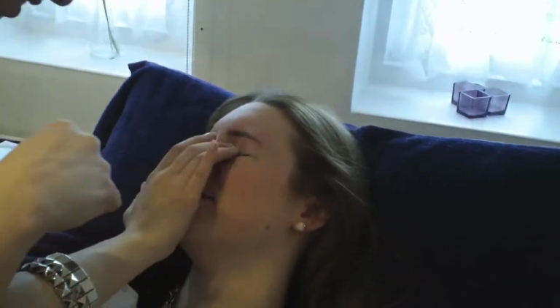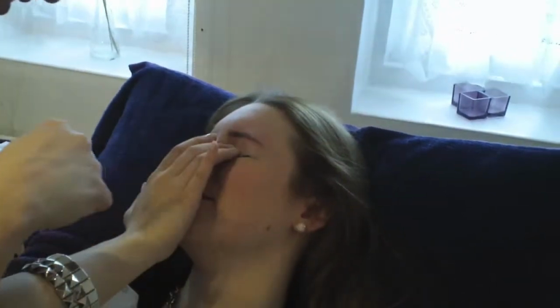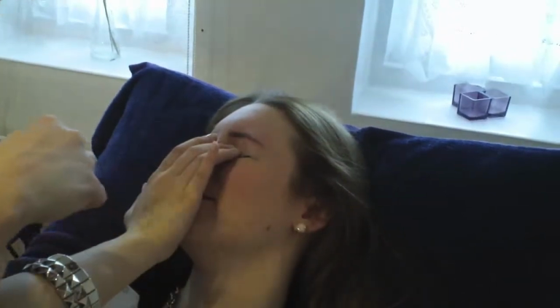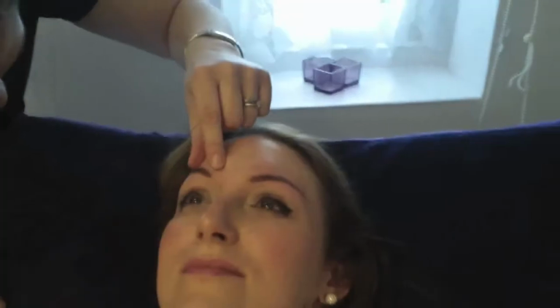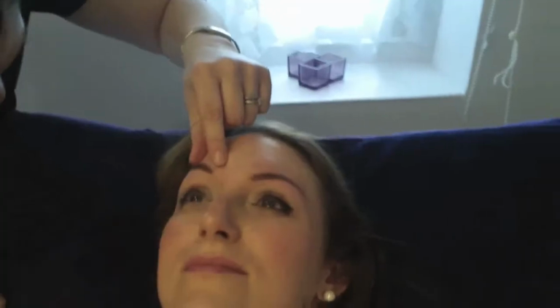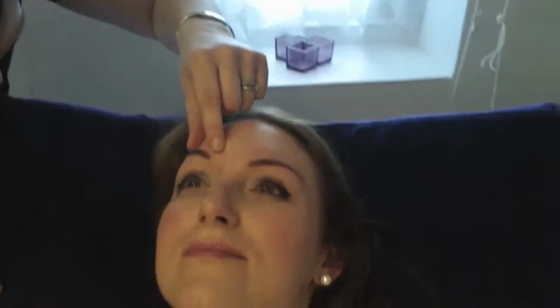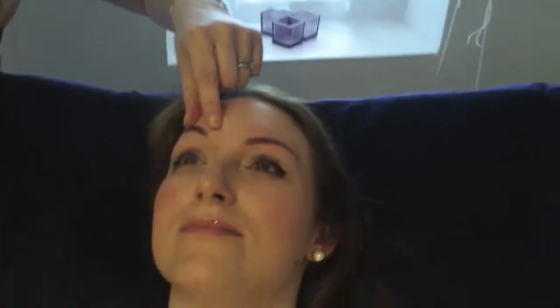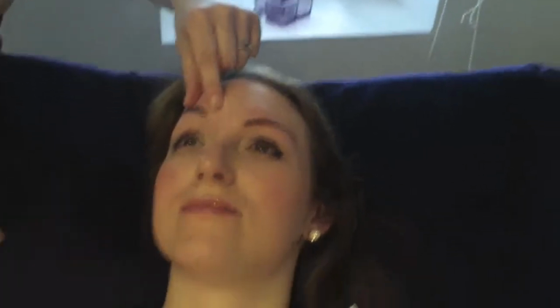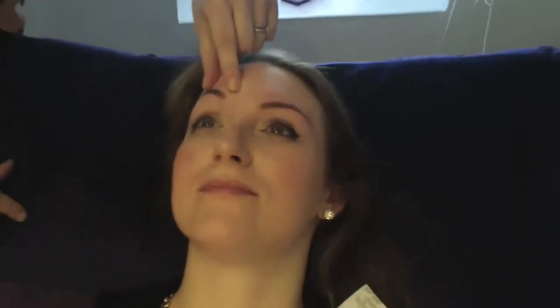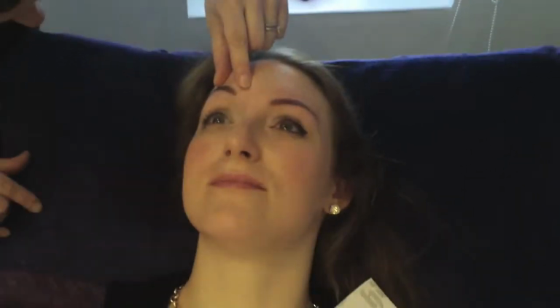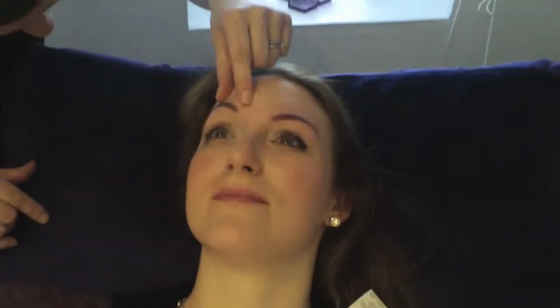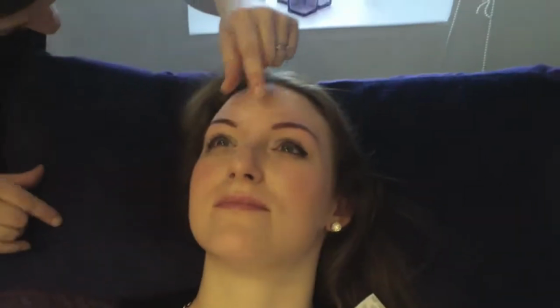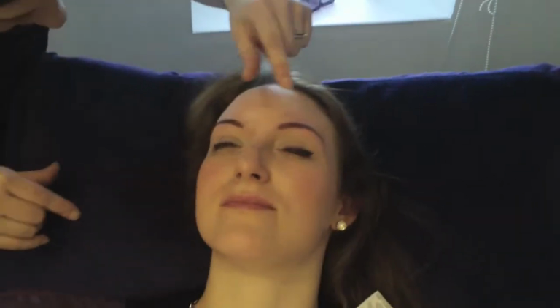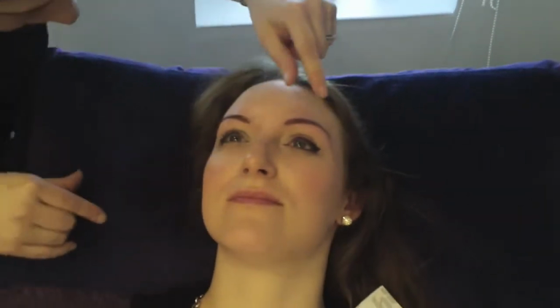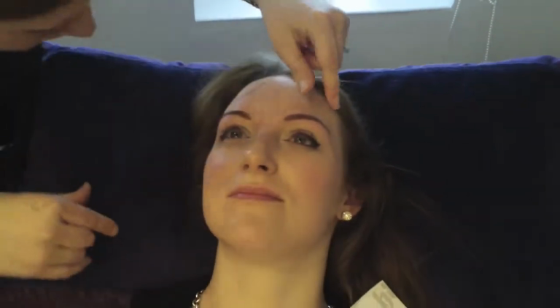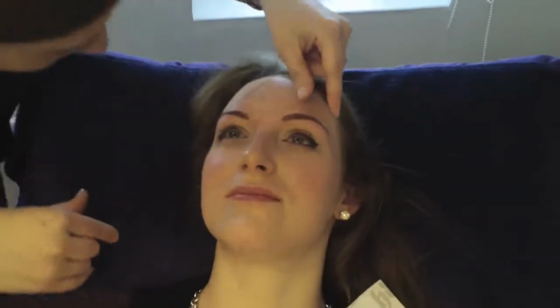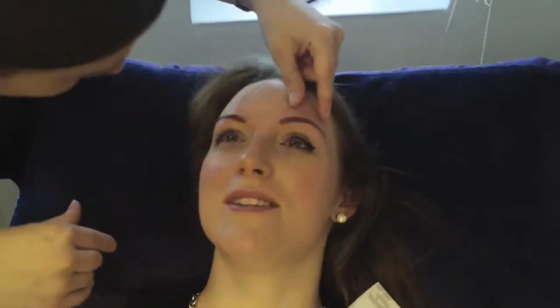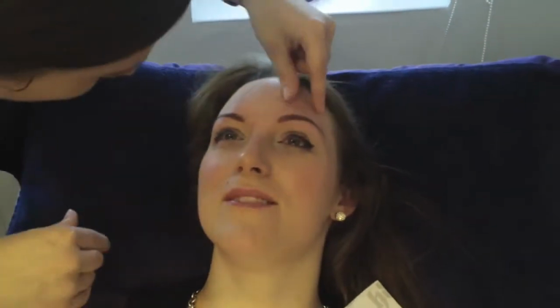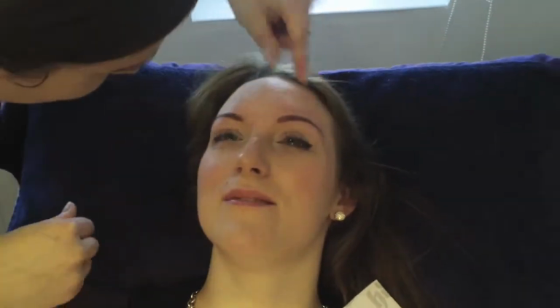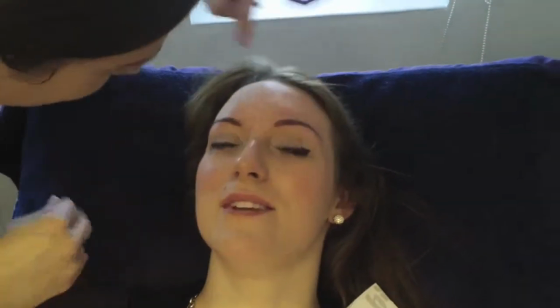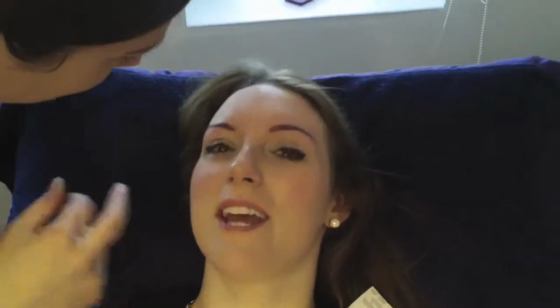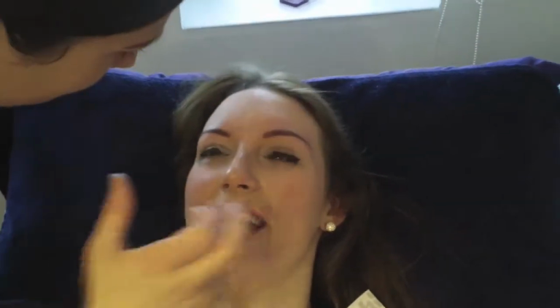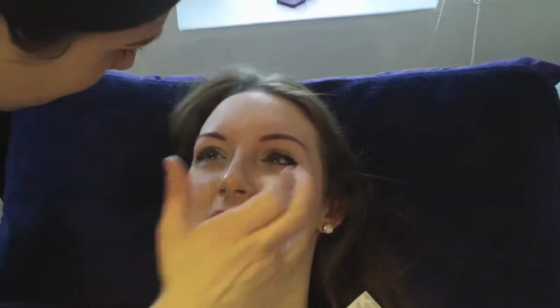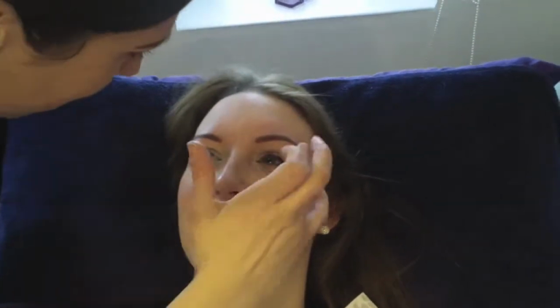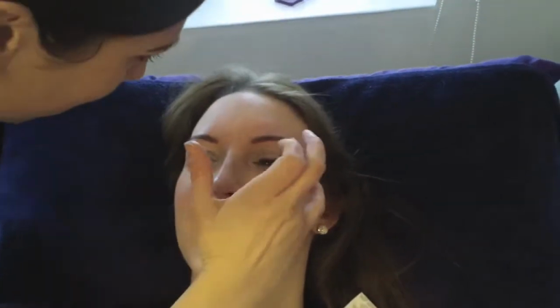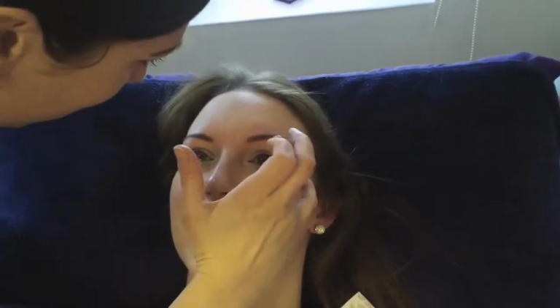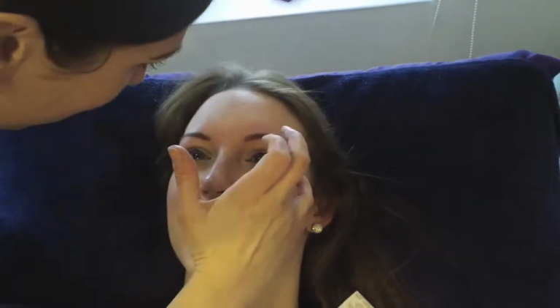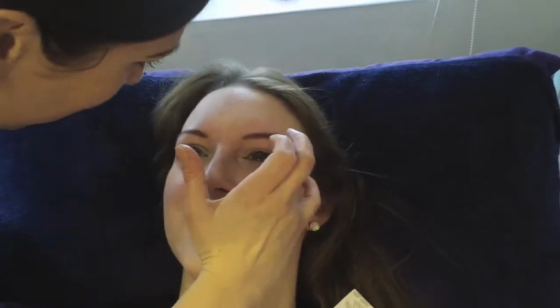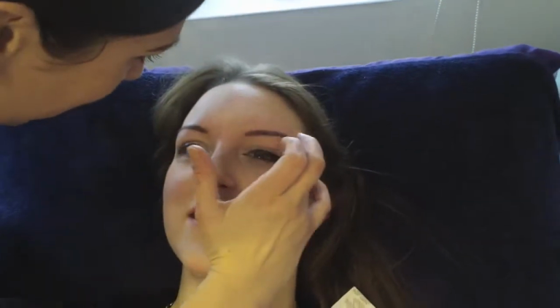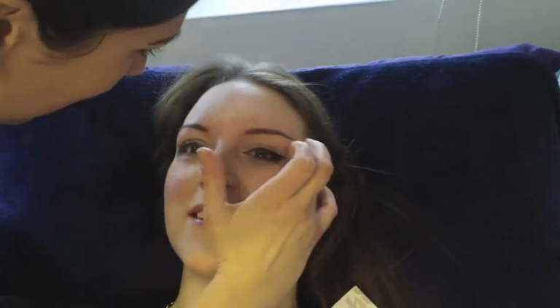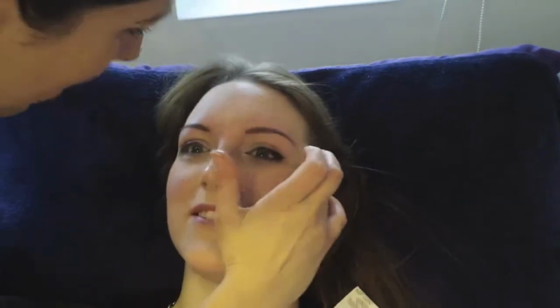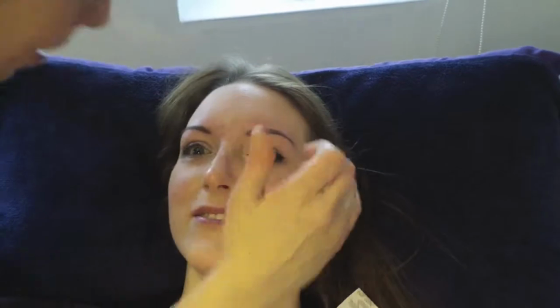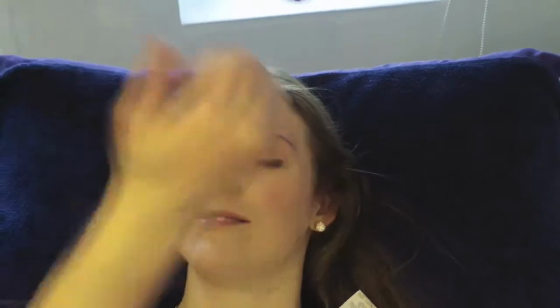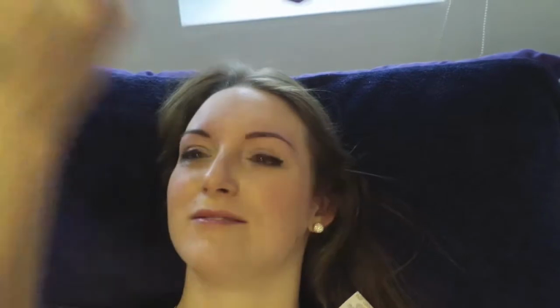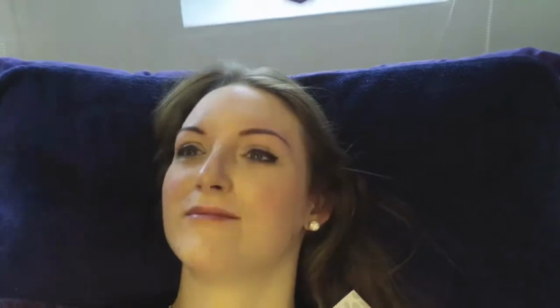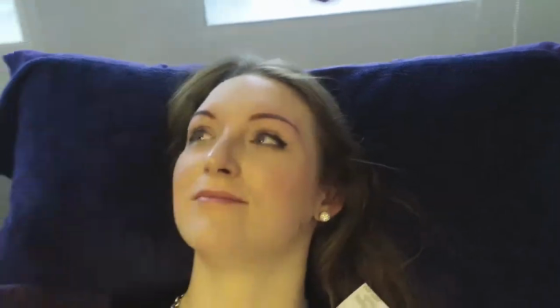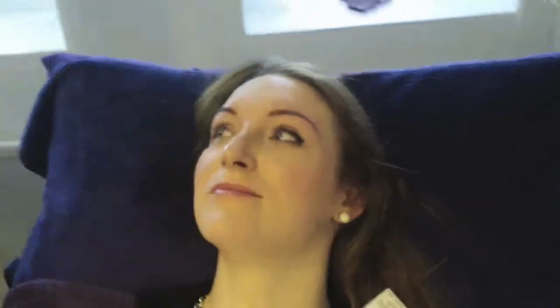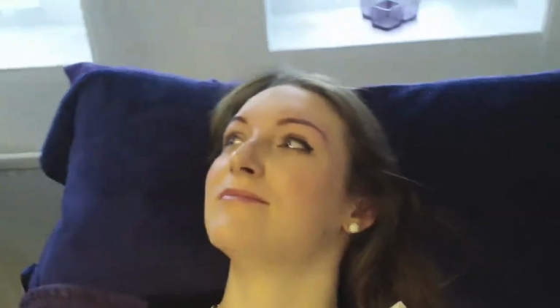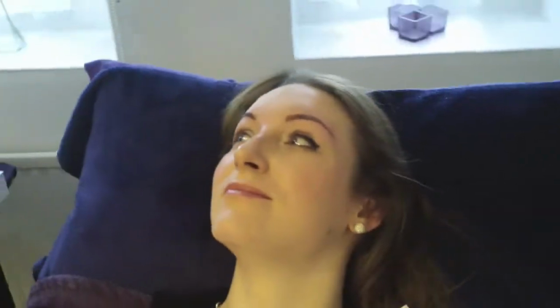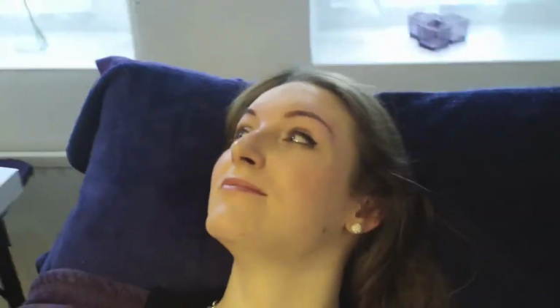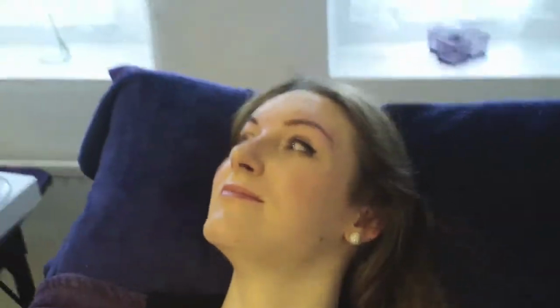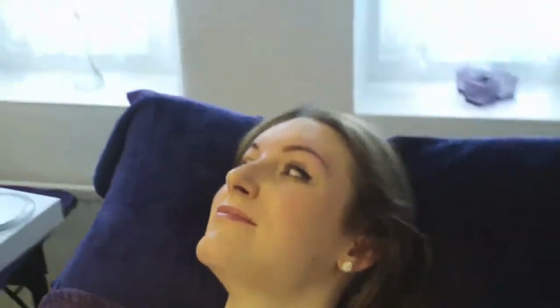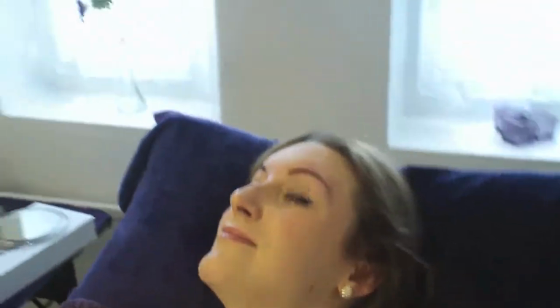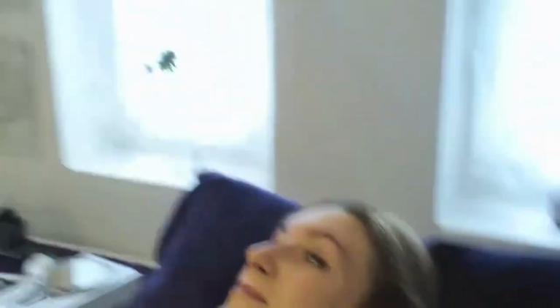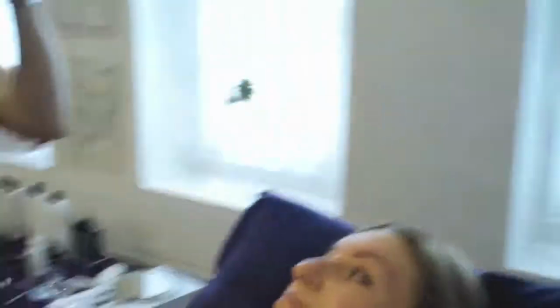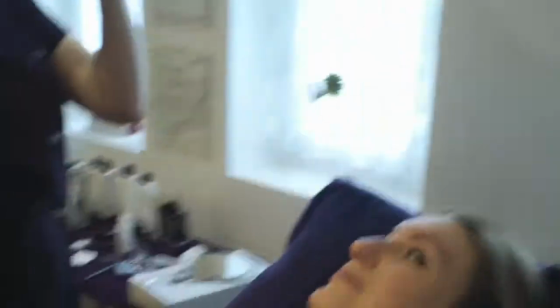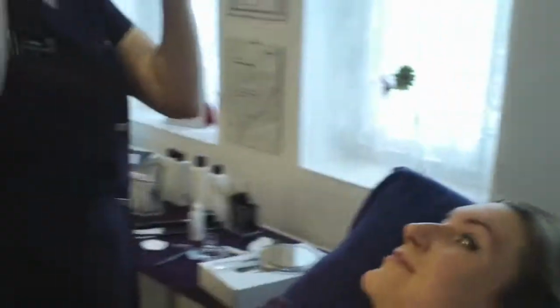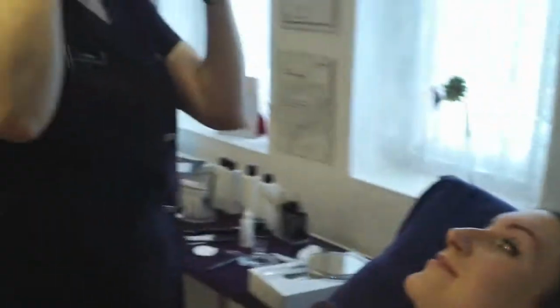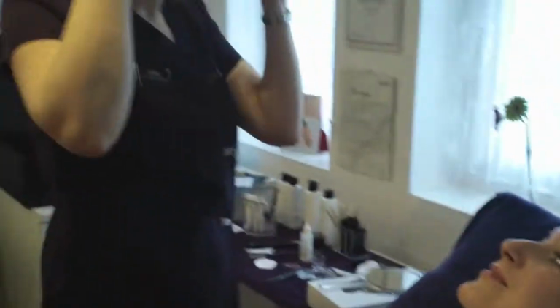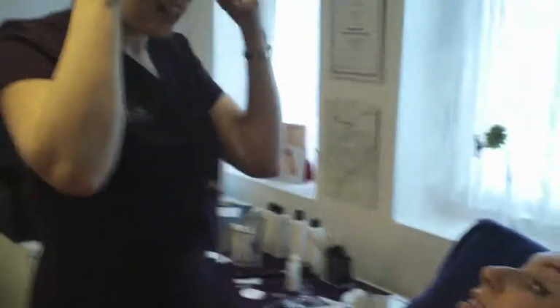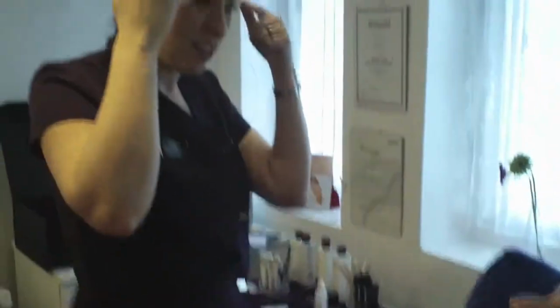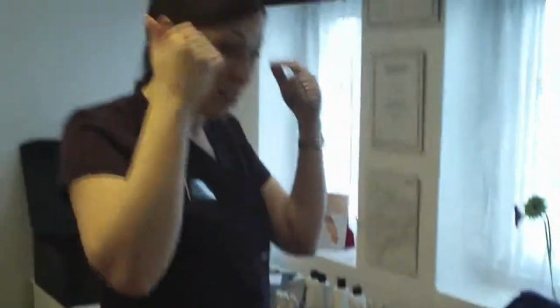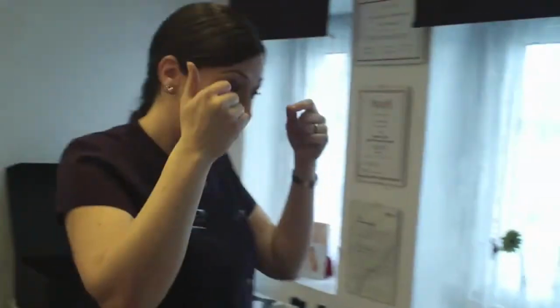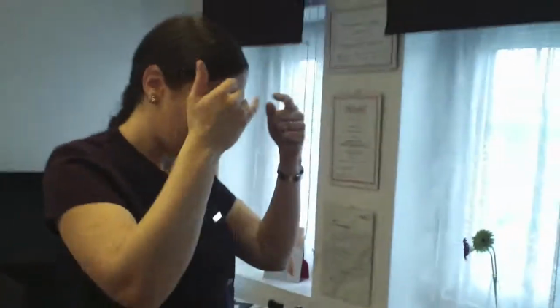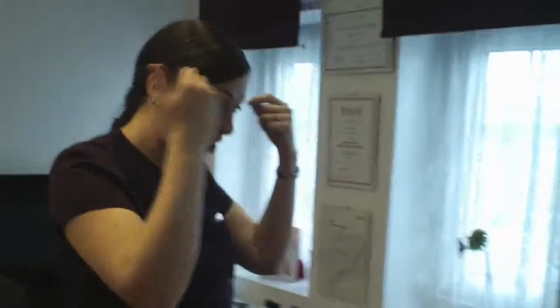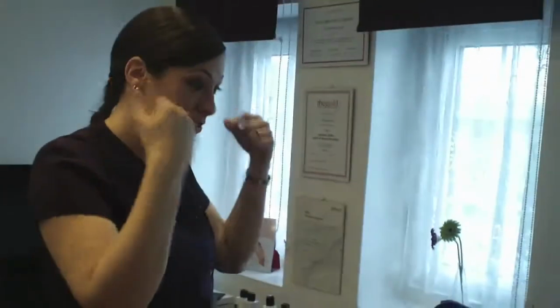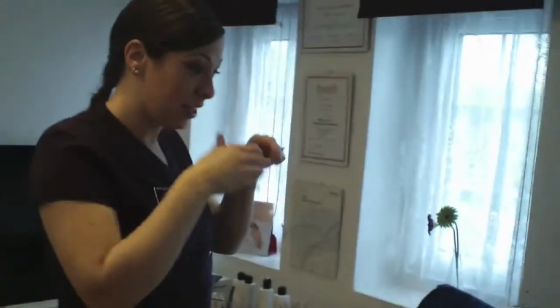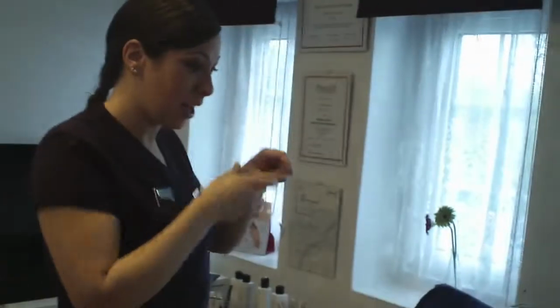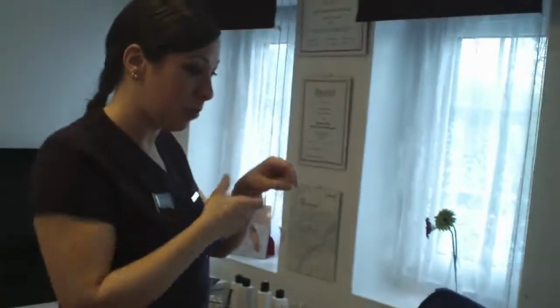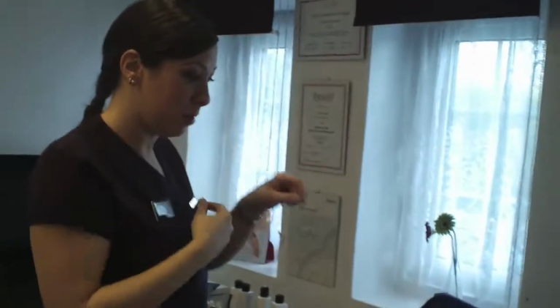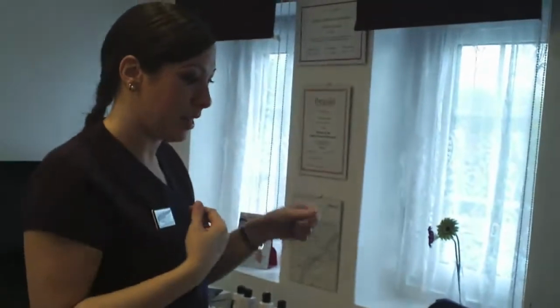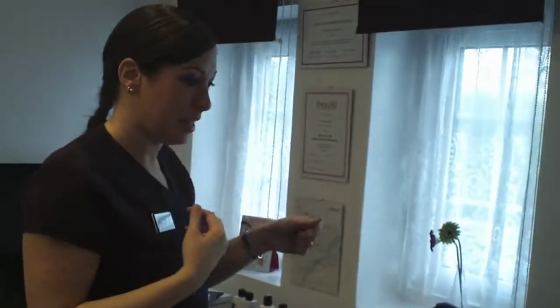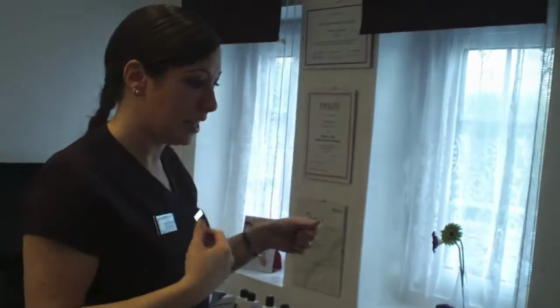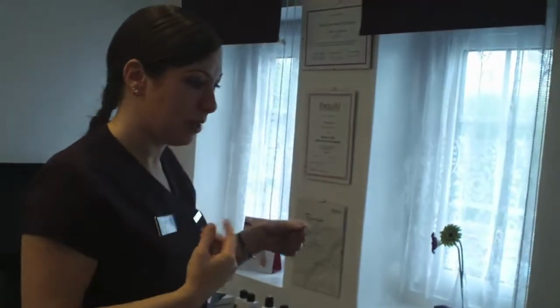With threading, what we do is we blend the line into the hair so it's not so stark - there's not like a border of bare skin and fluffy hair. Some people get quite a lot of fine hair on their upper lip area and threading actually really helps to blend it in.